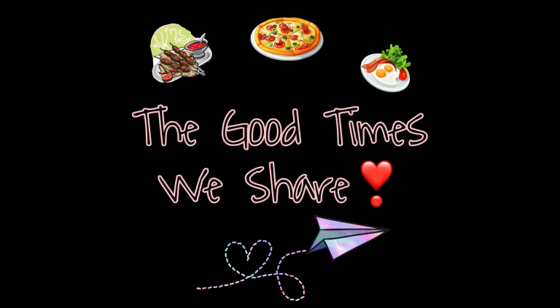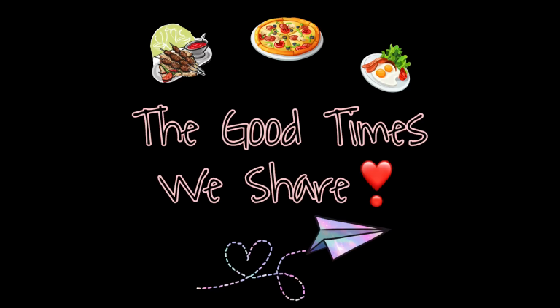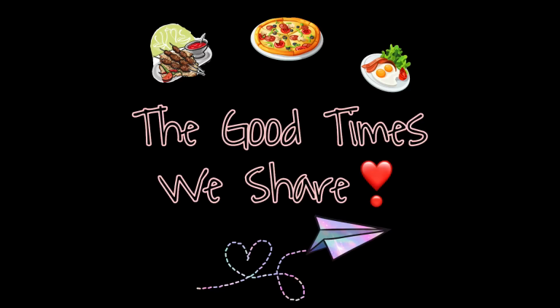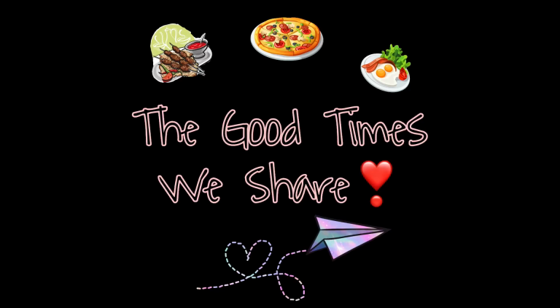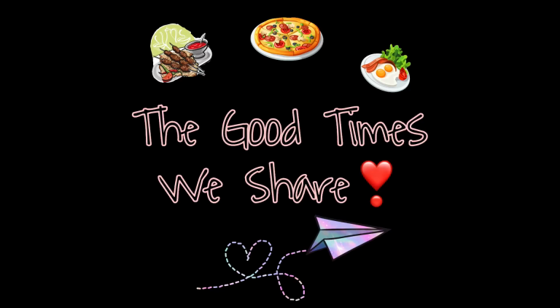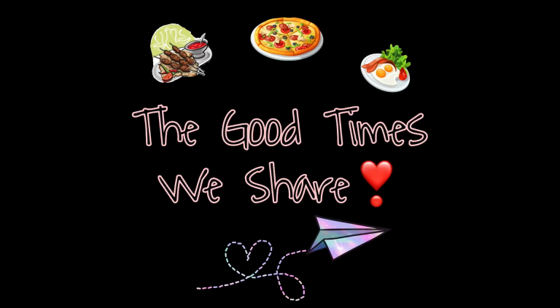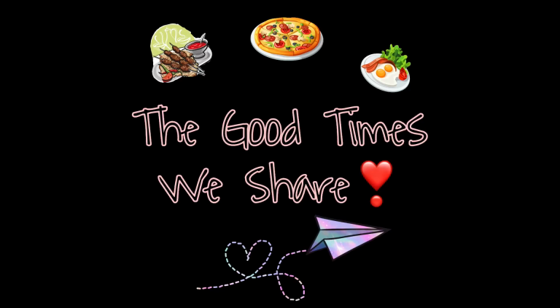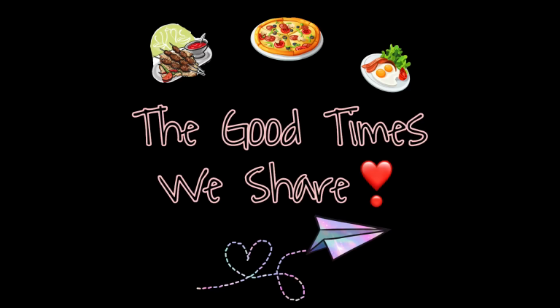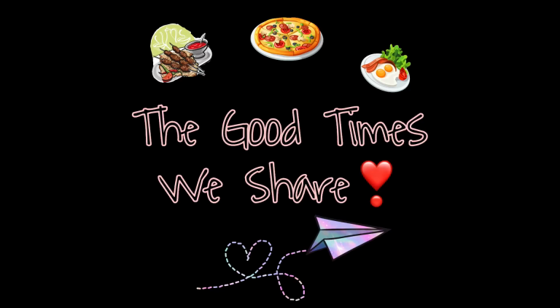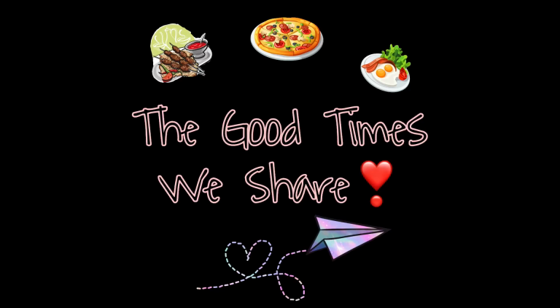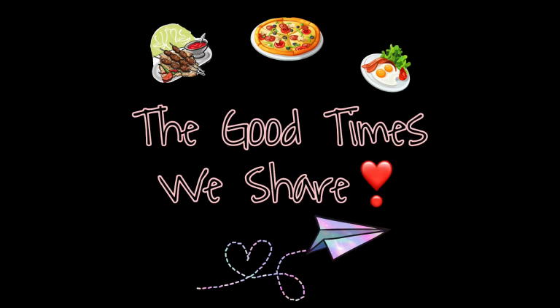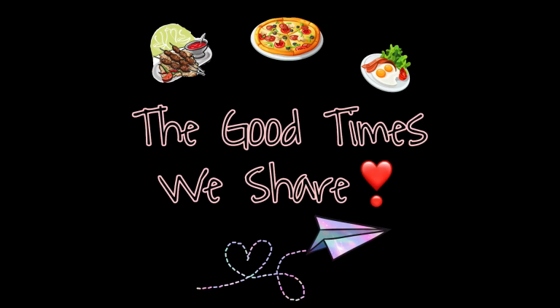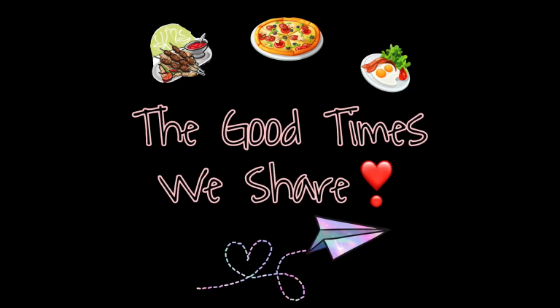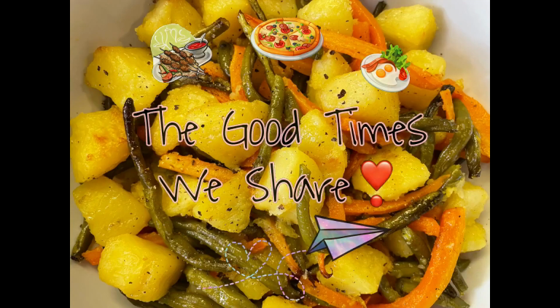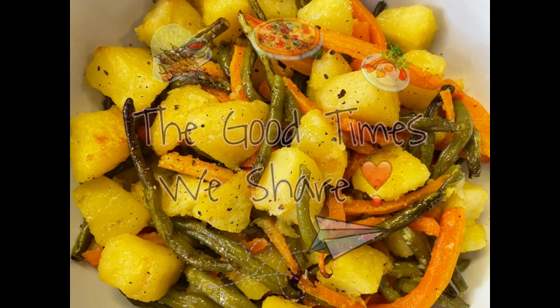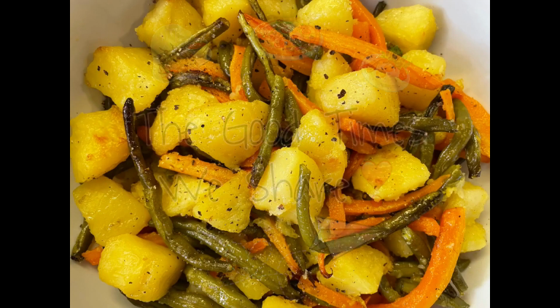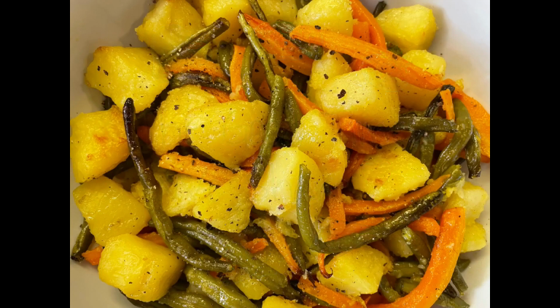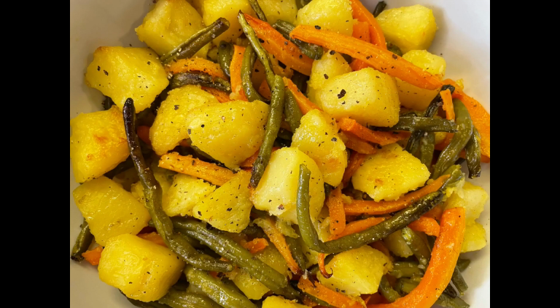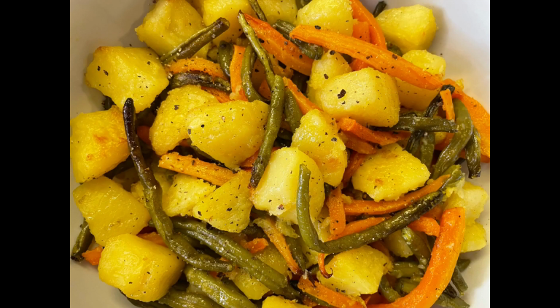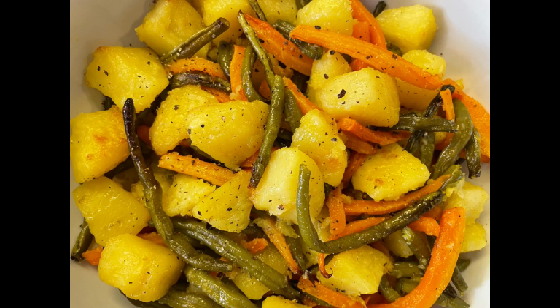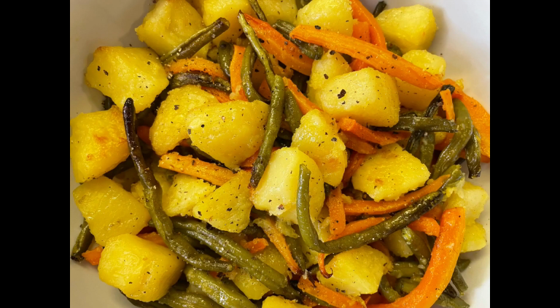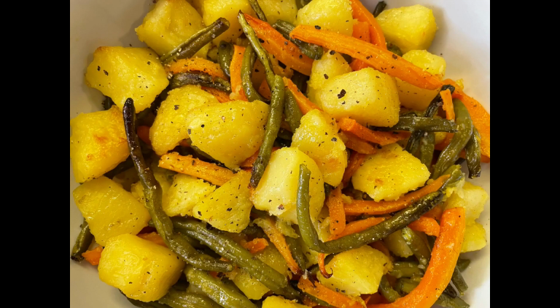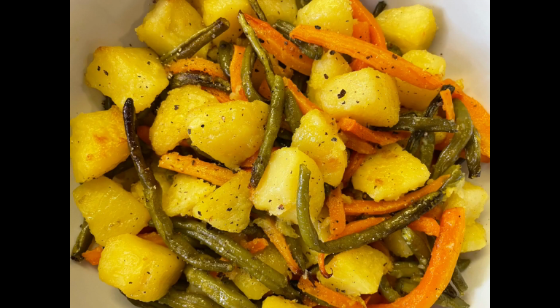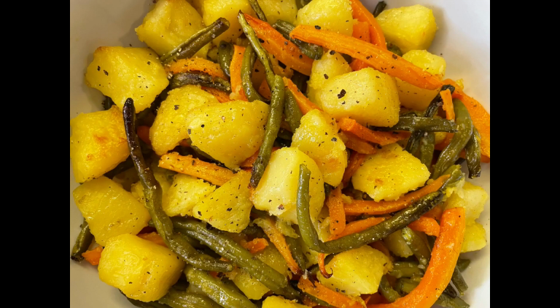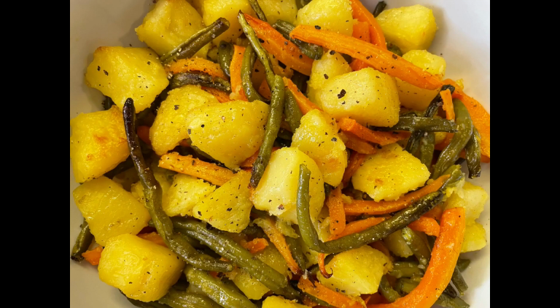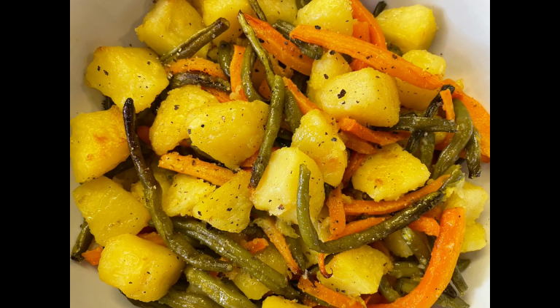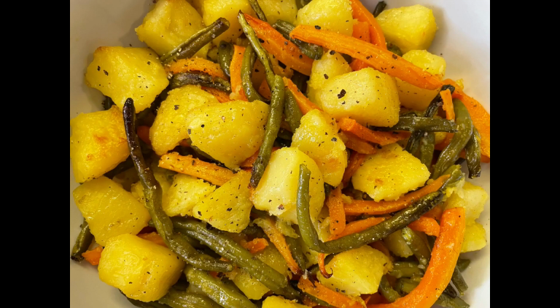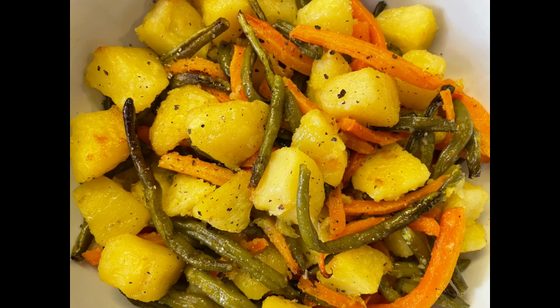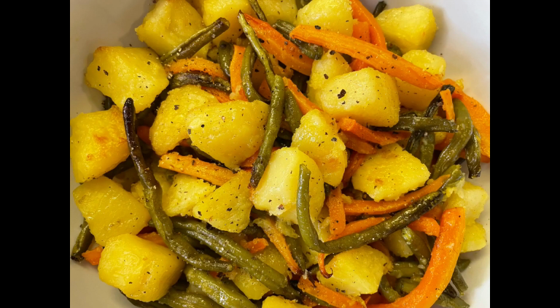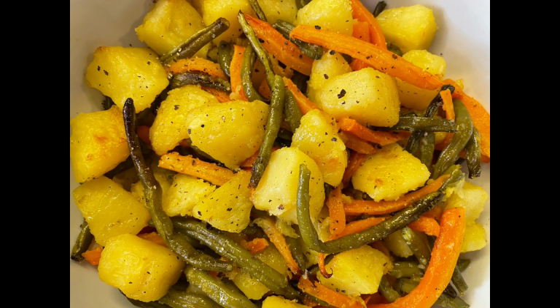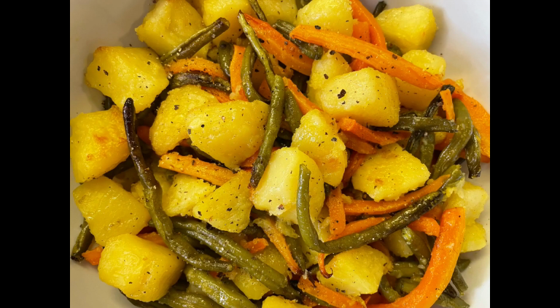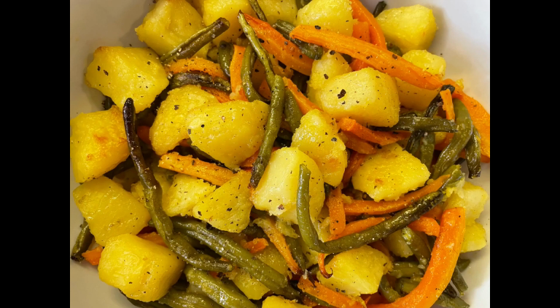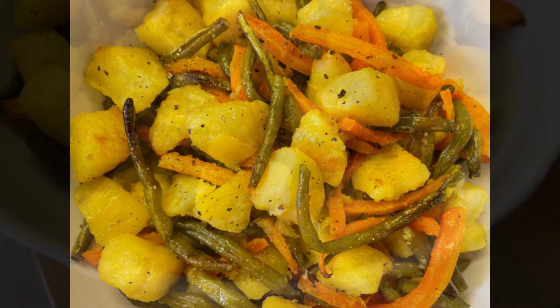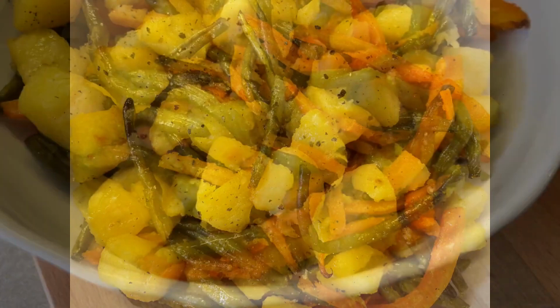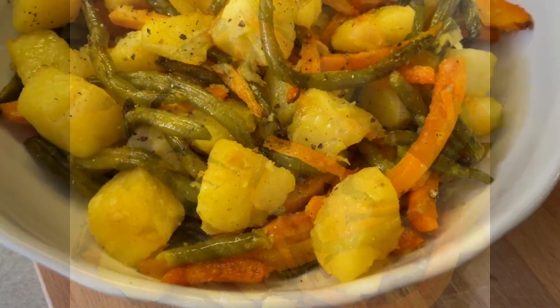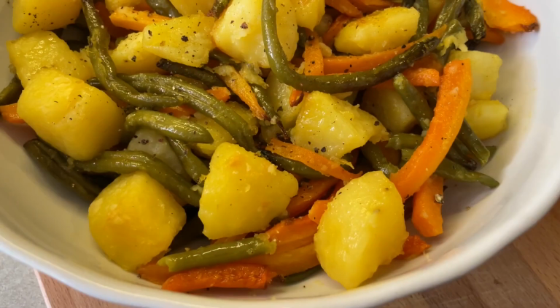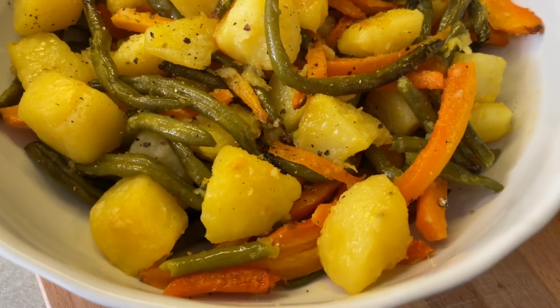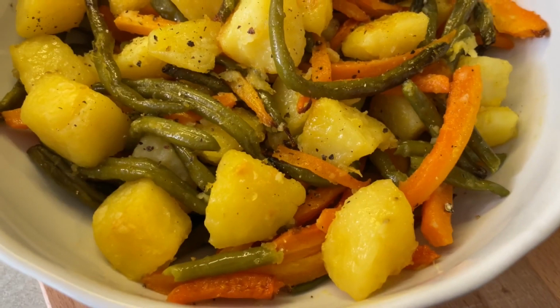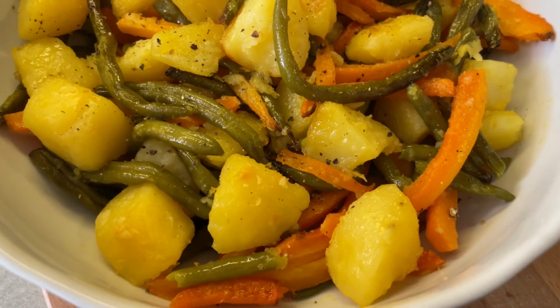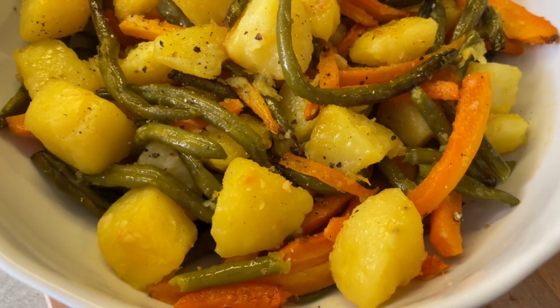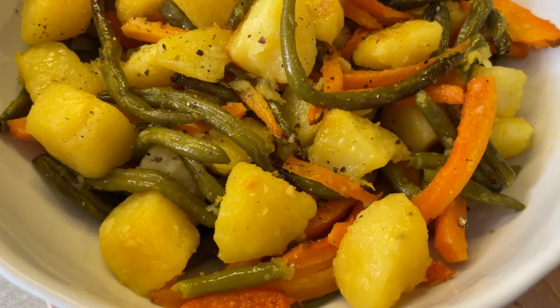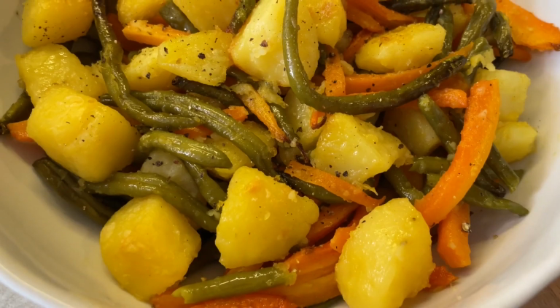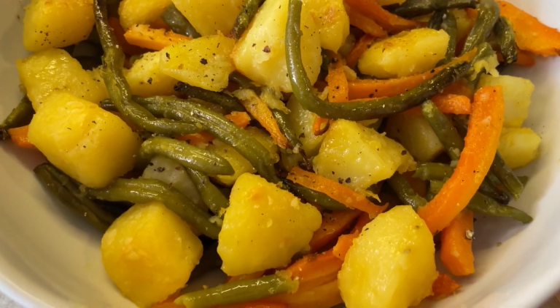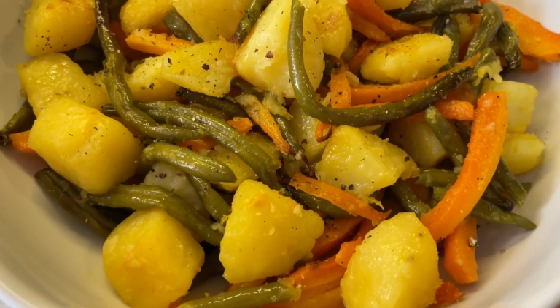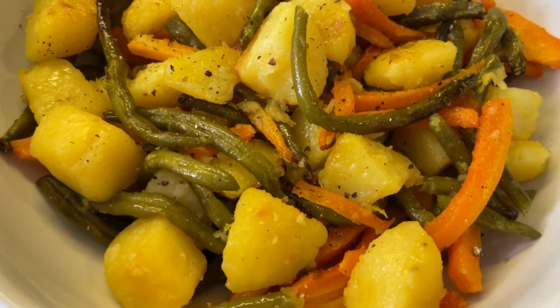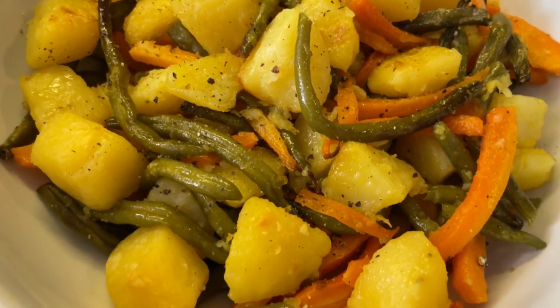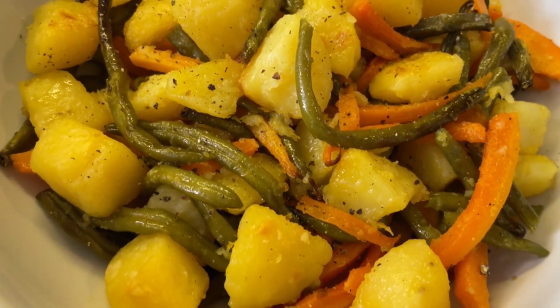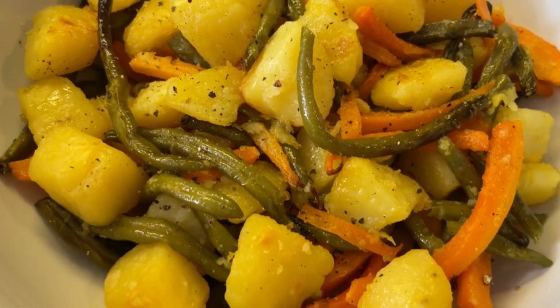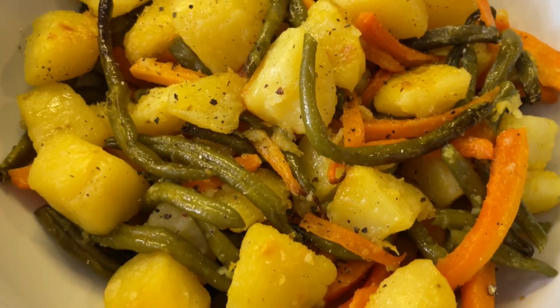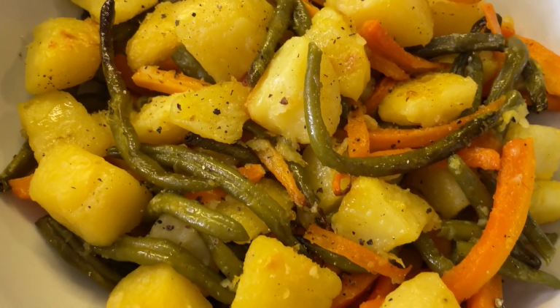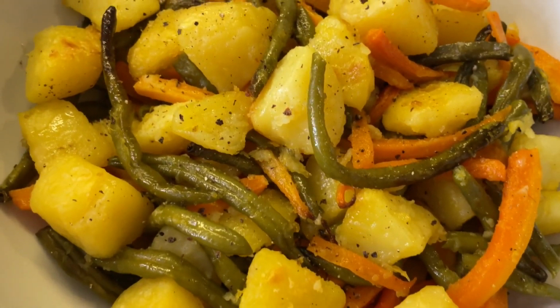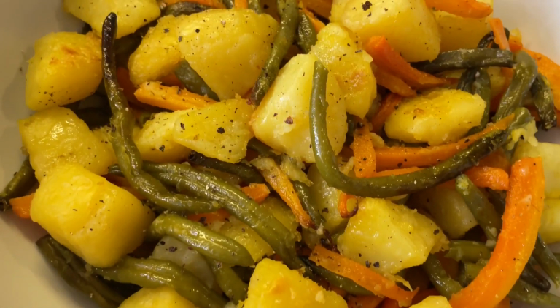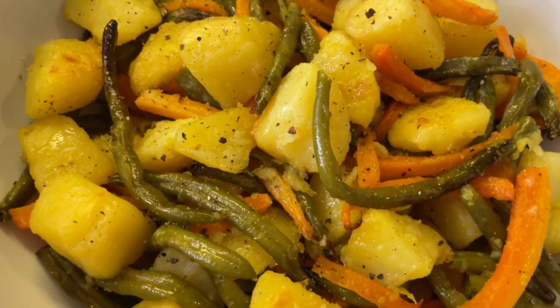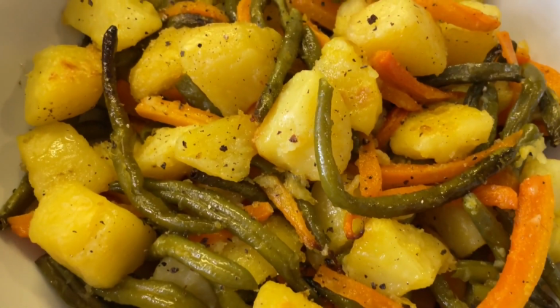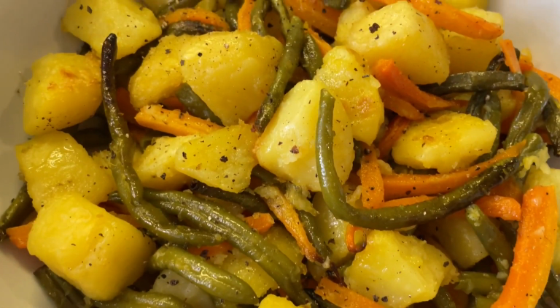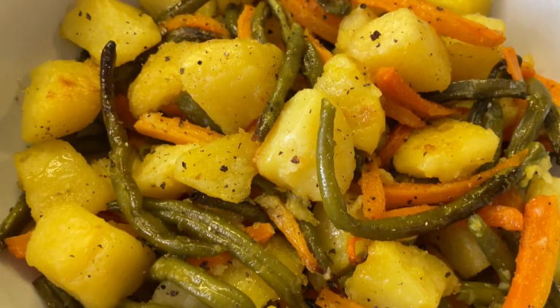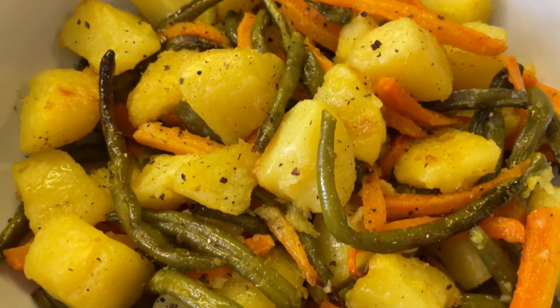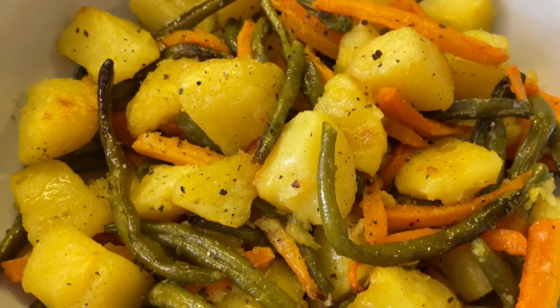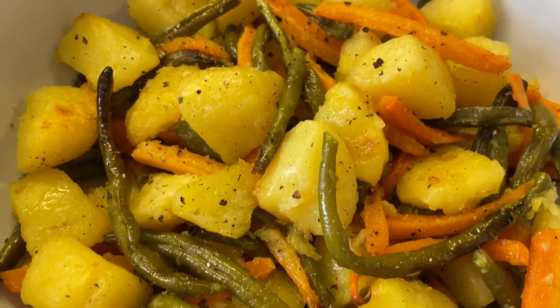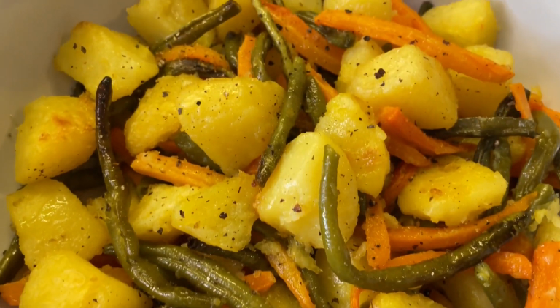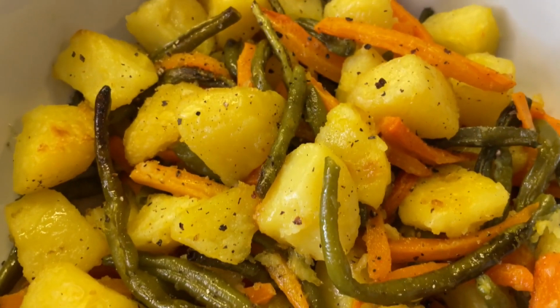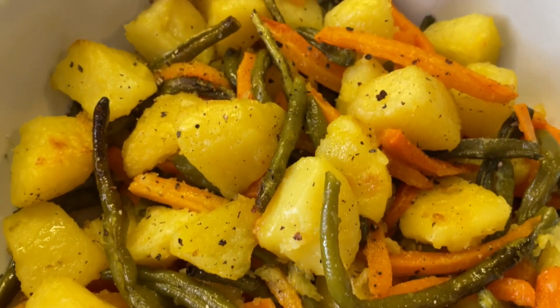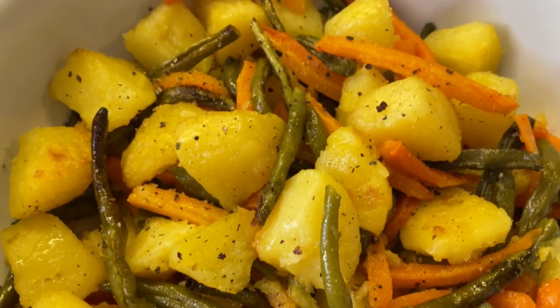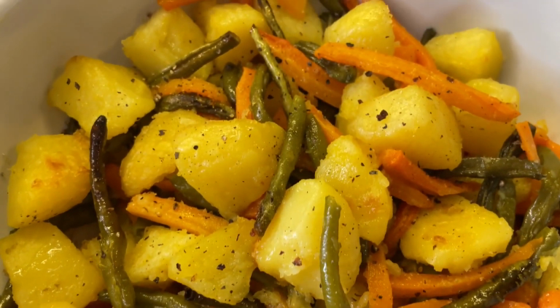Welcome to the good times we share. Today we're going to be sharing with you a very simple but tasty vegetable recipe. We hope you enjoy it as much as we do.